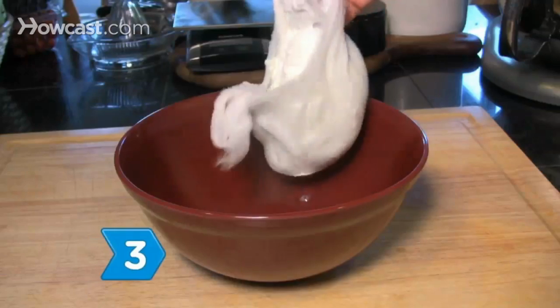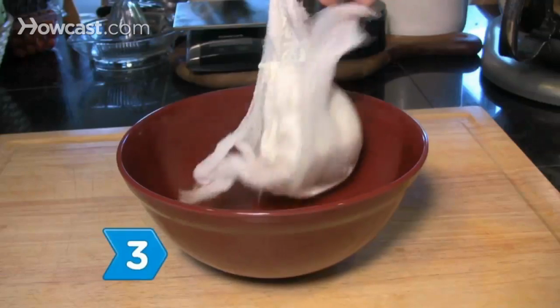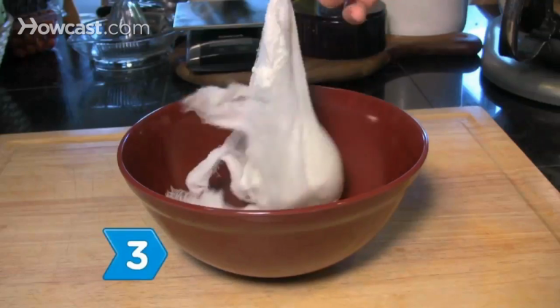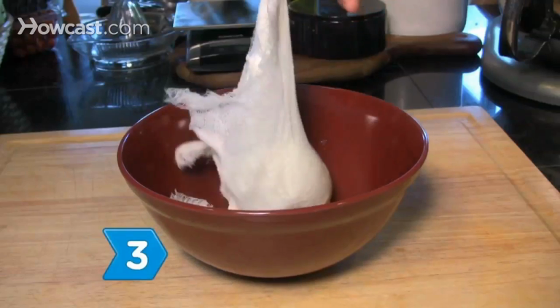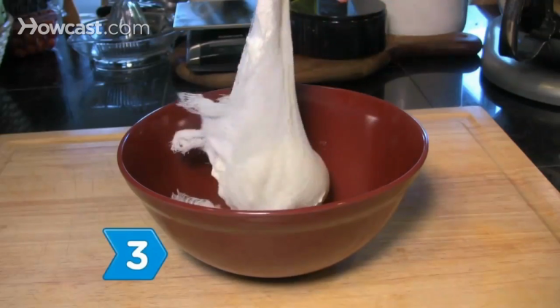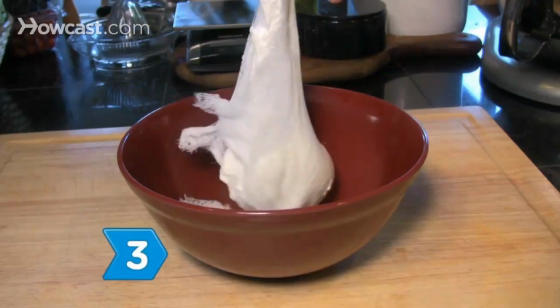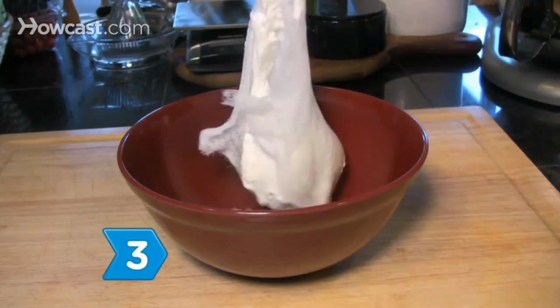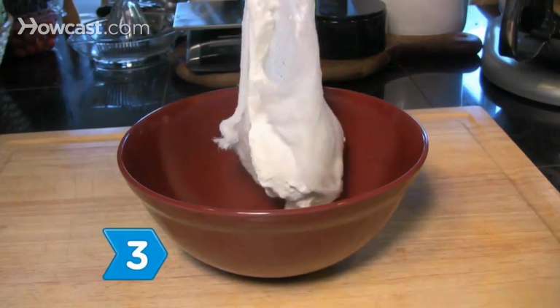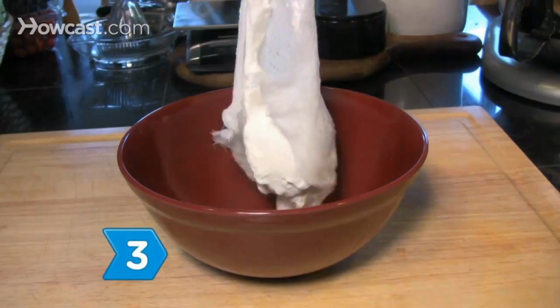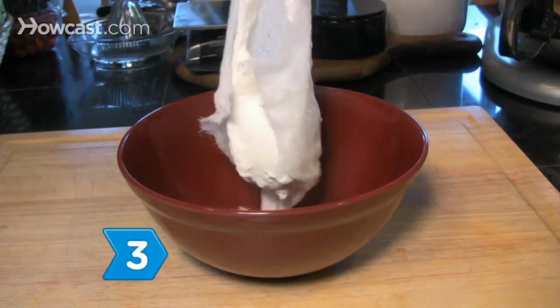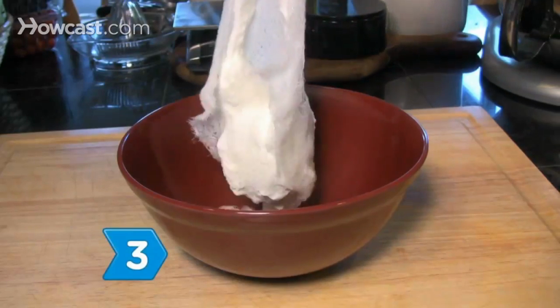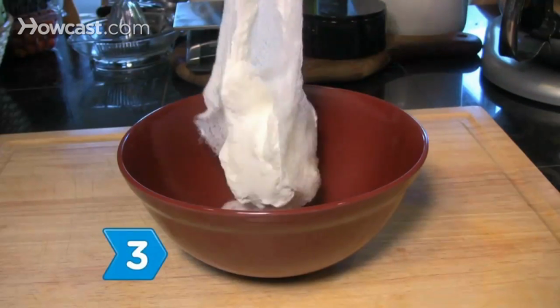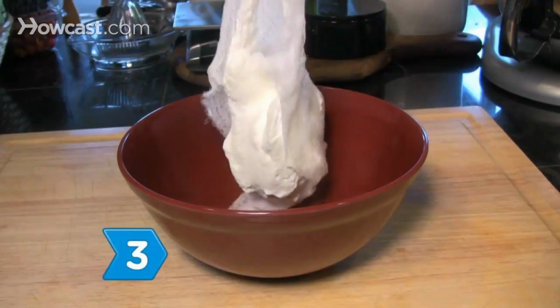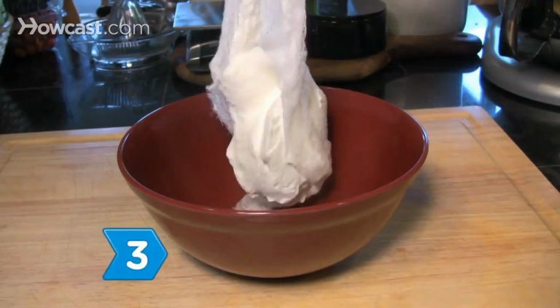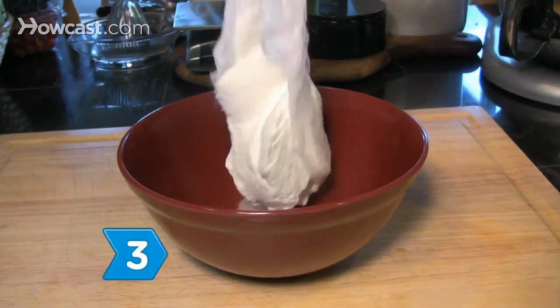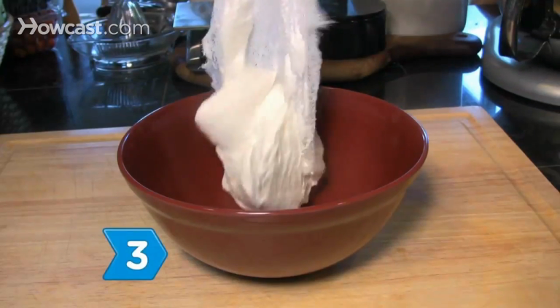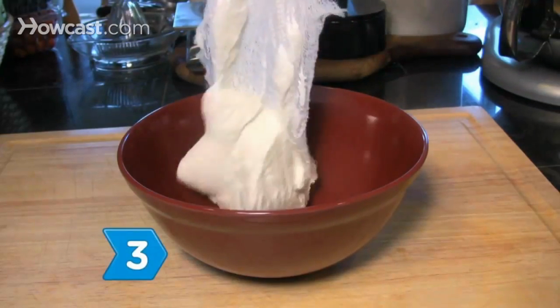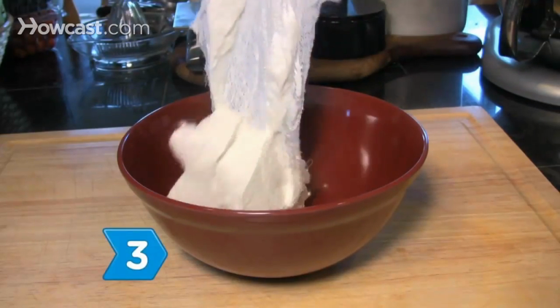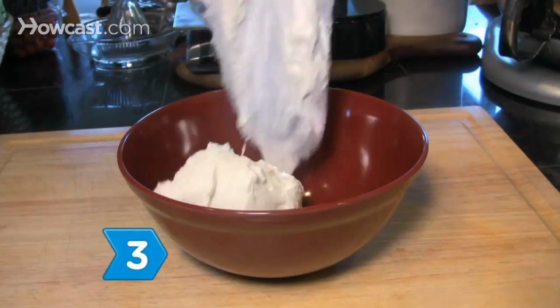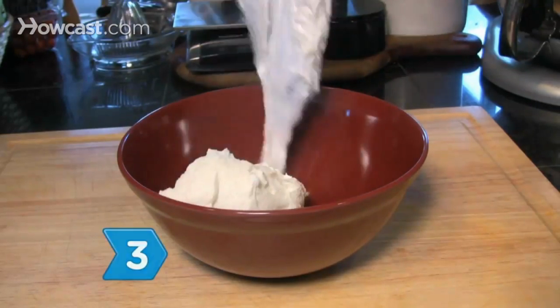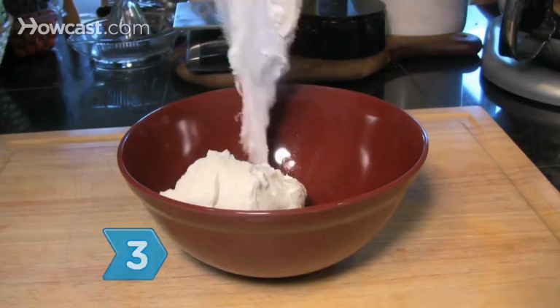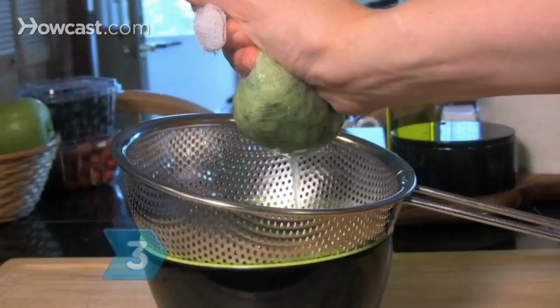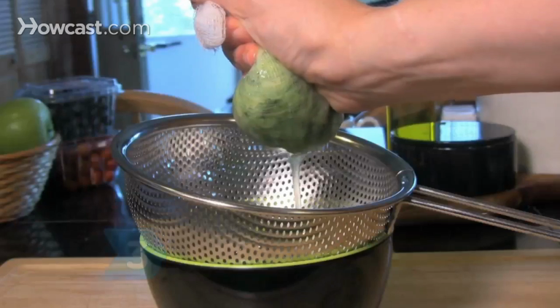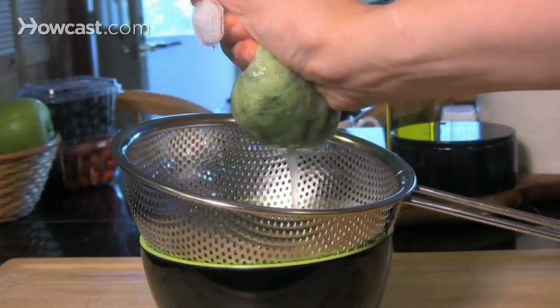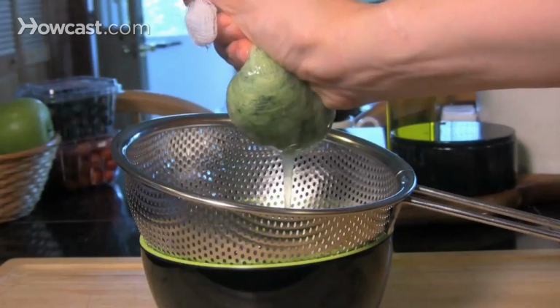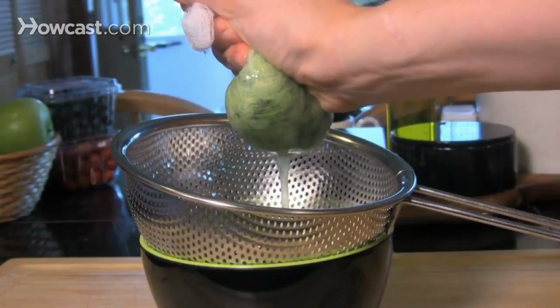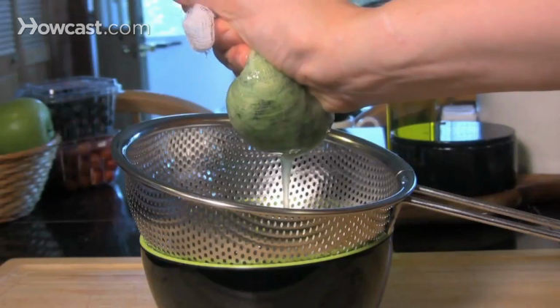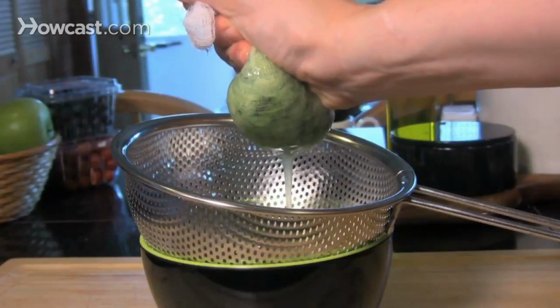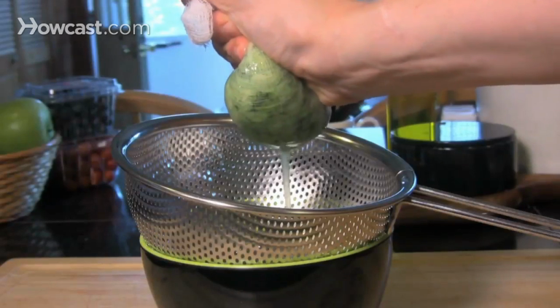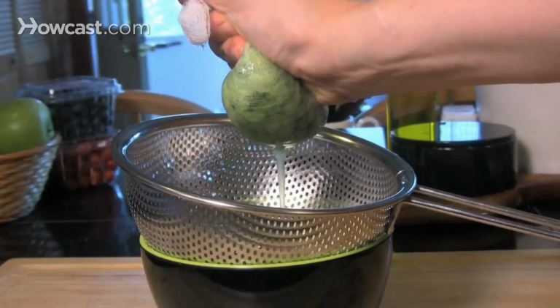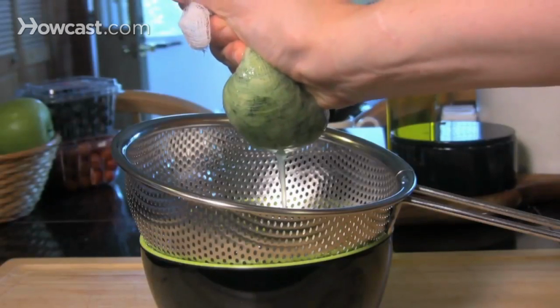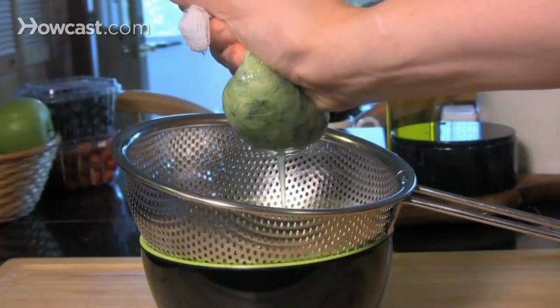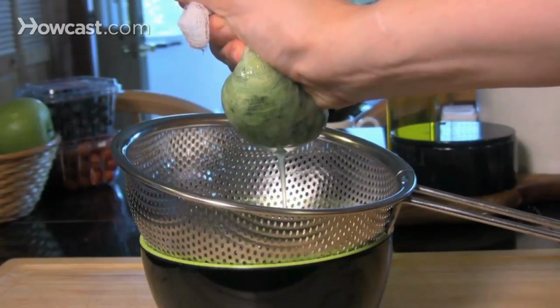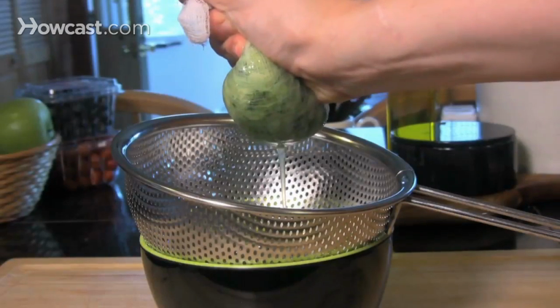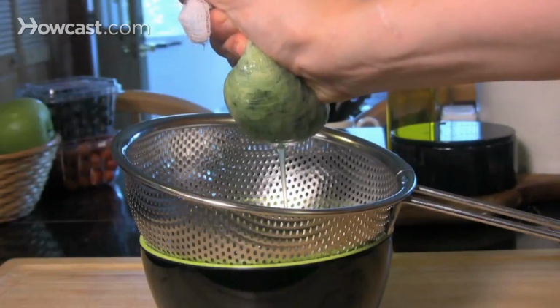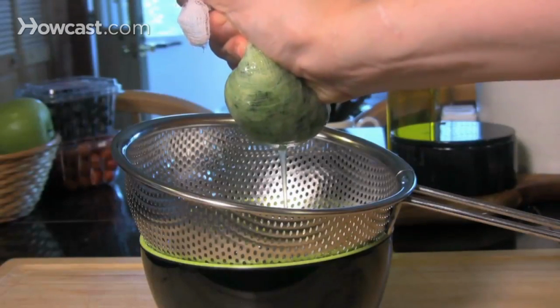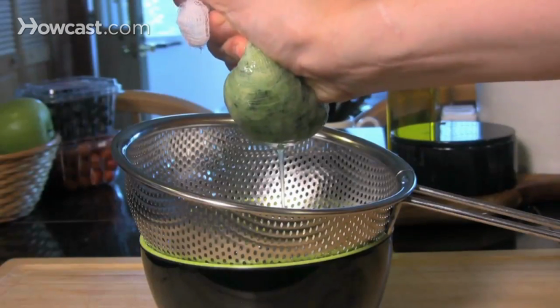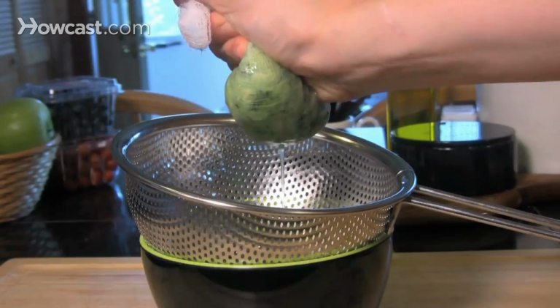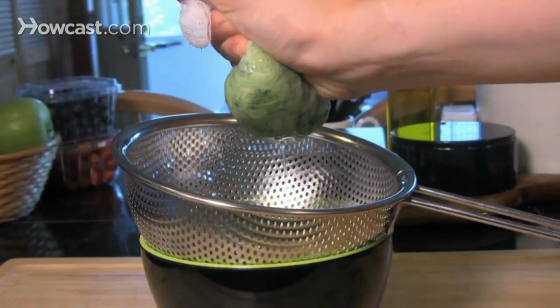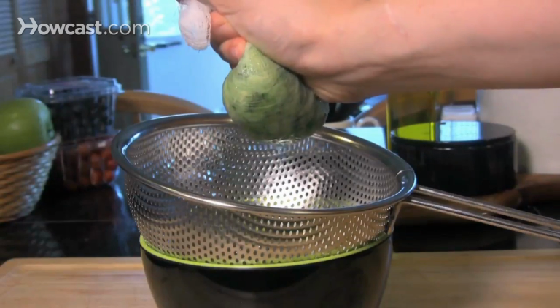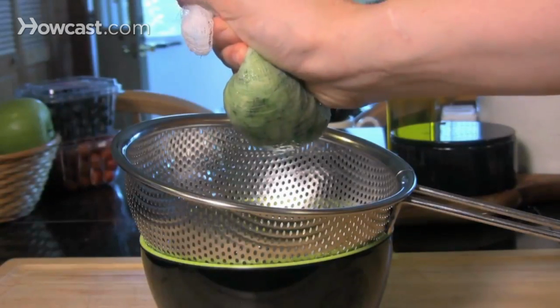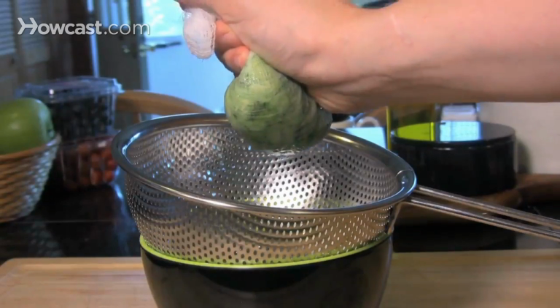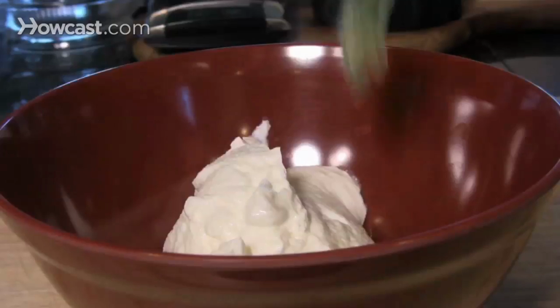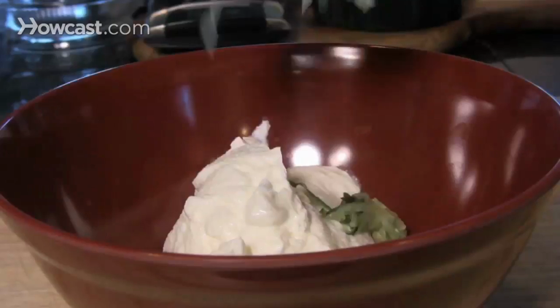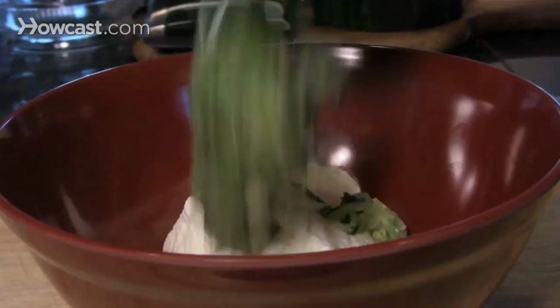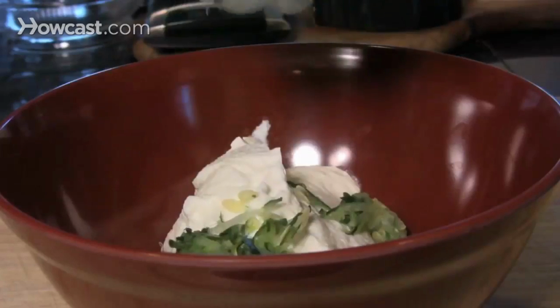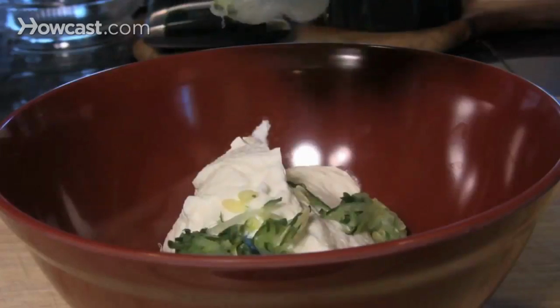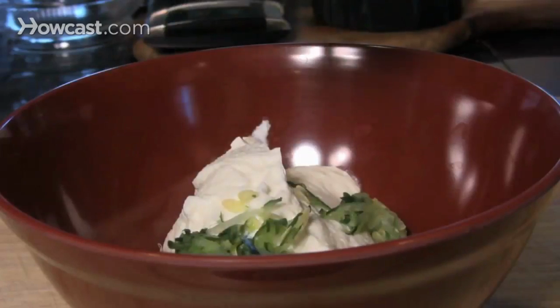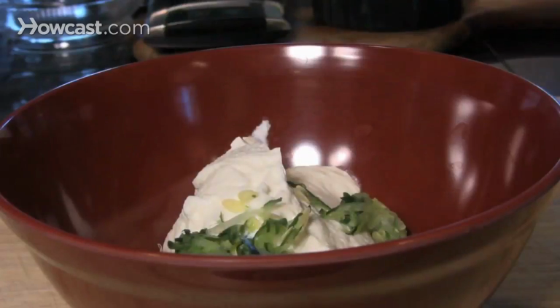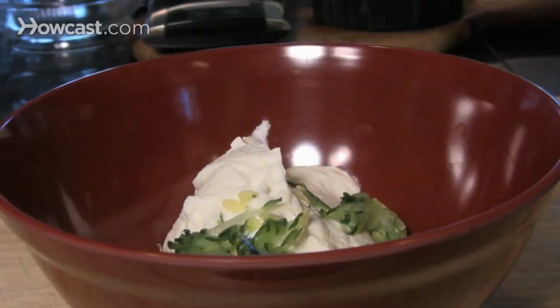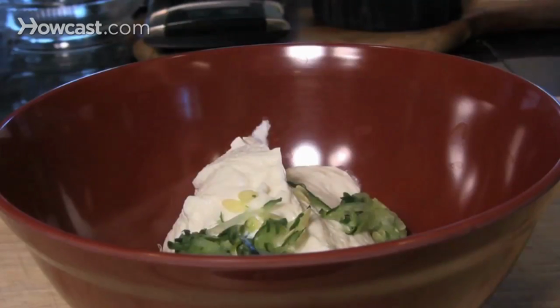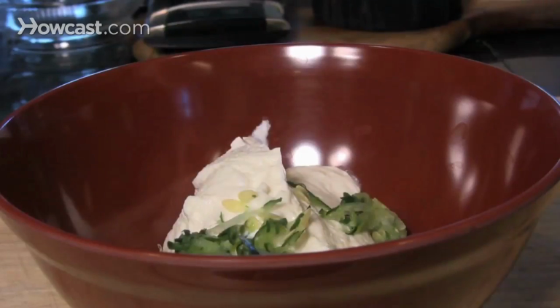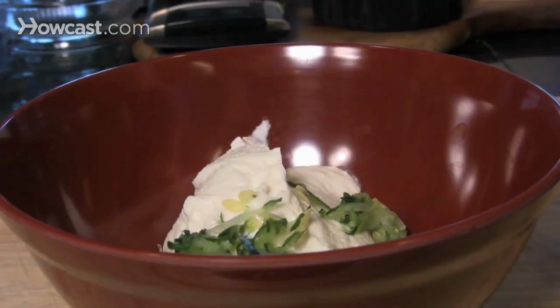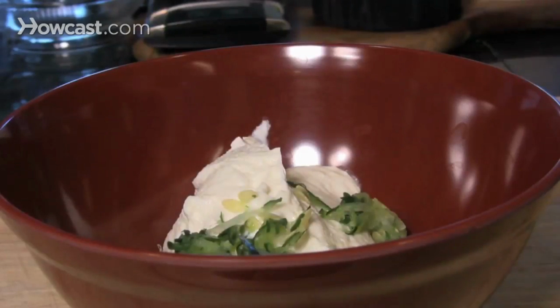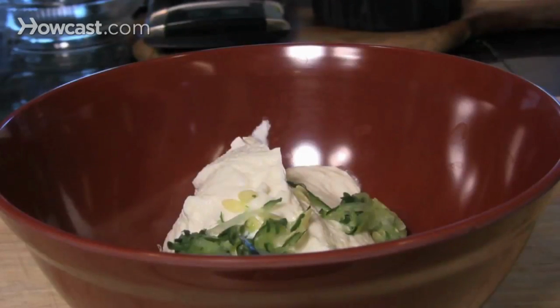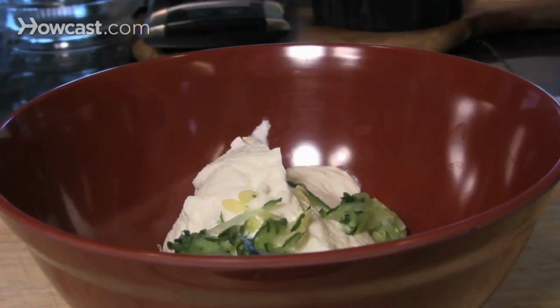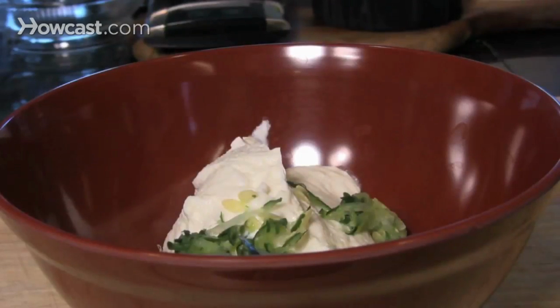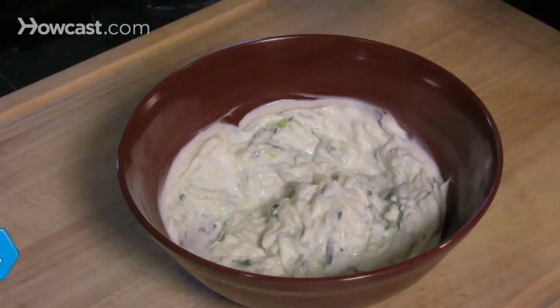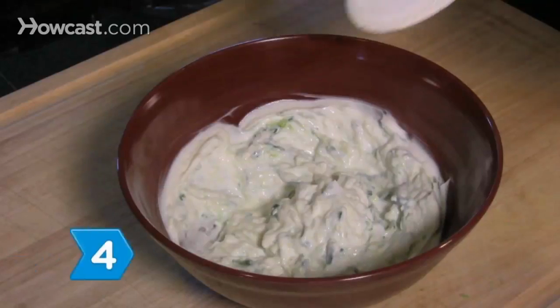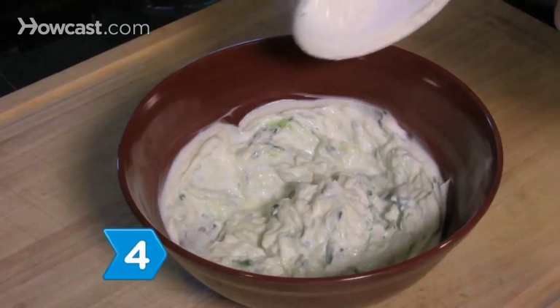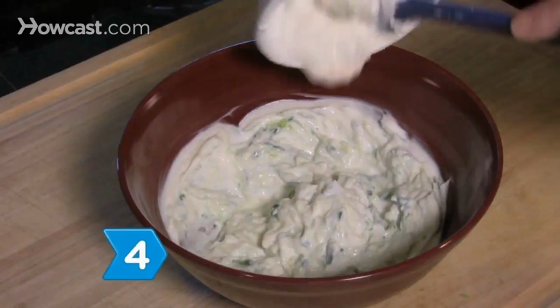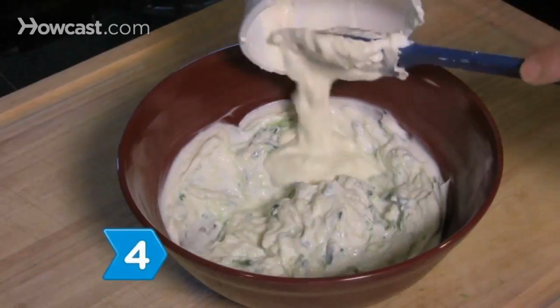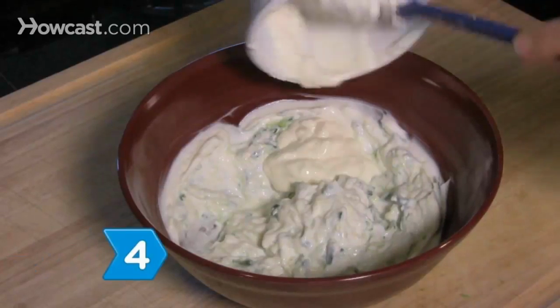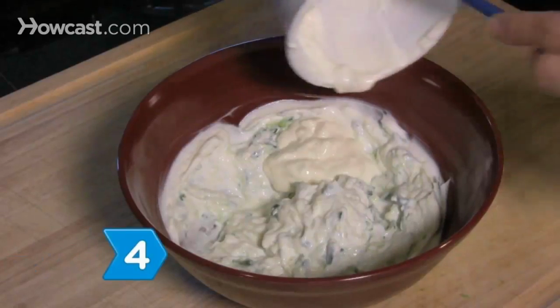Step 3. Transfer the yogurt to a bowl, squeeze all of the liquid from the cucumber, and add it to the yogurt.